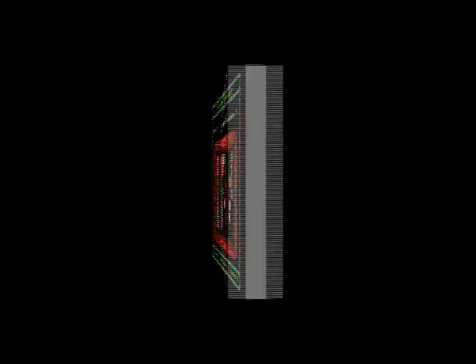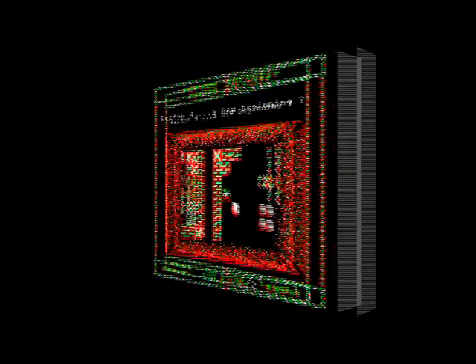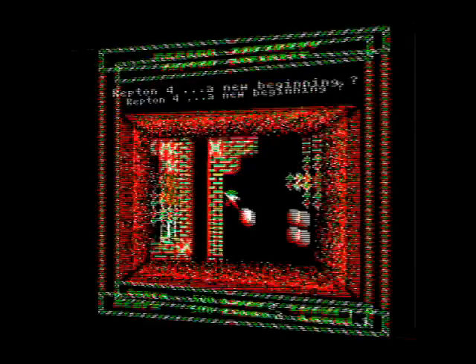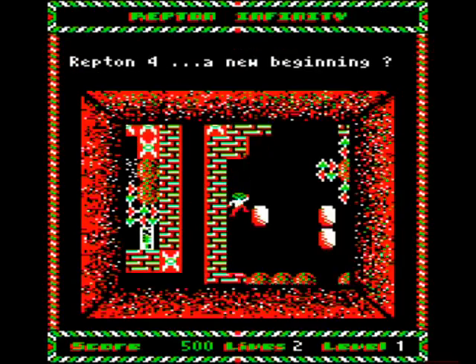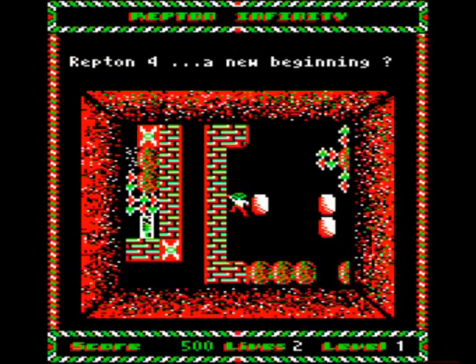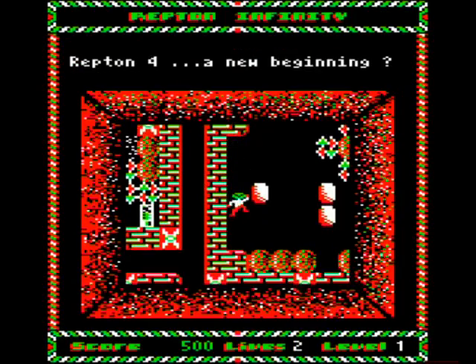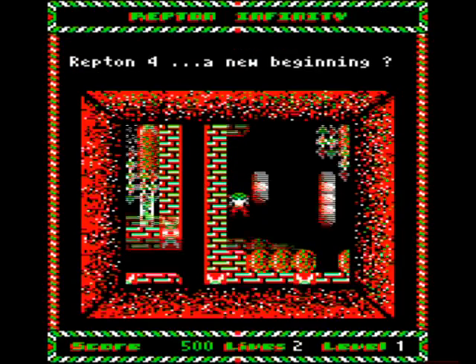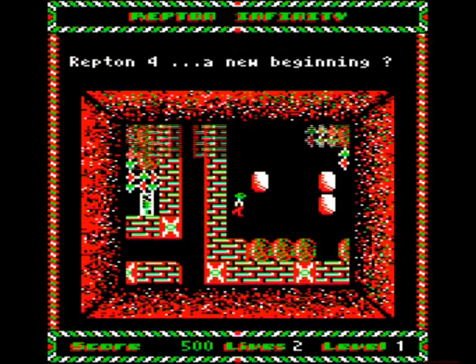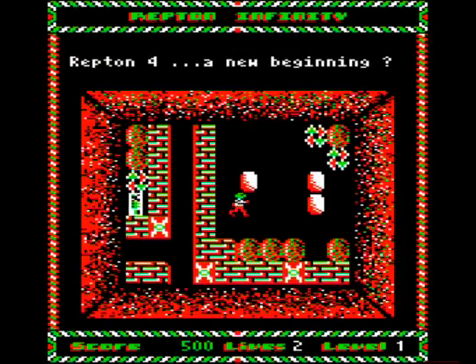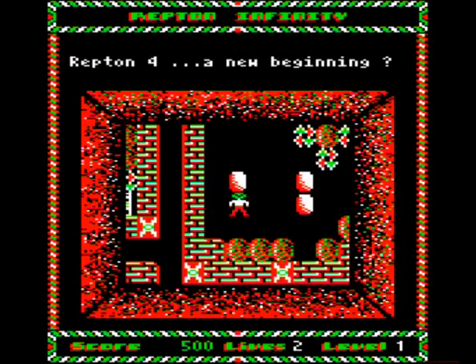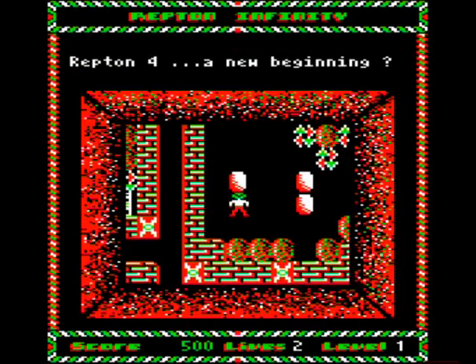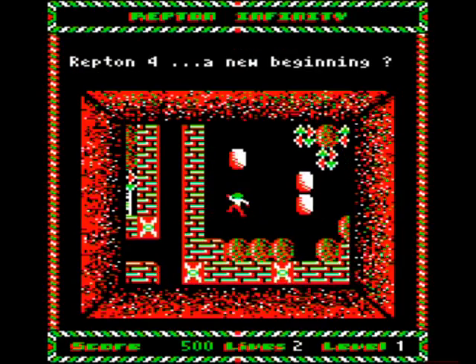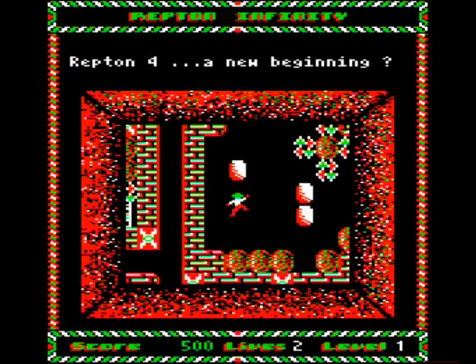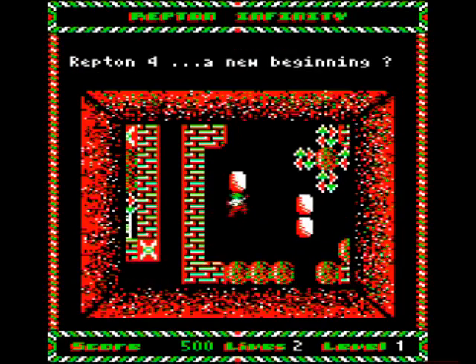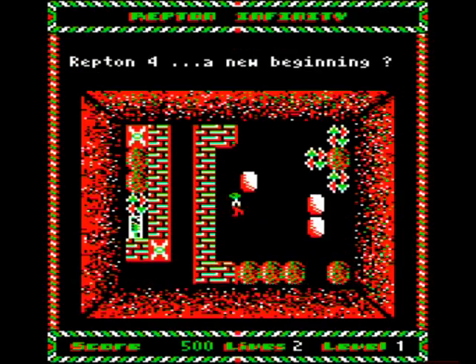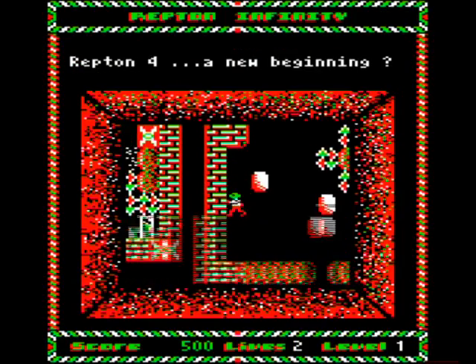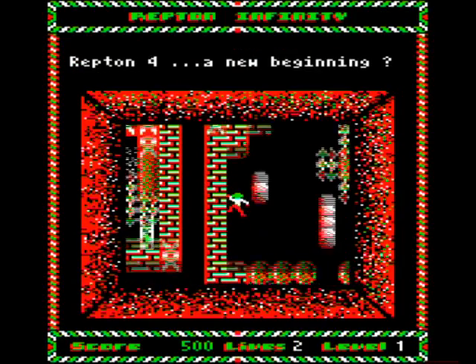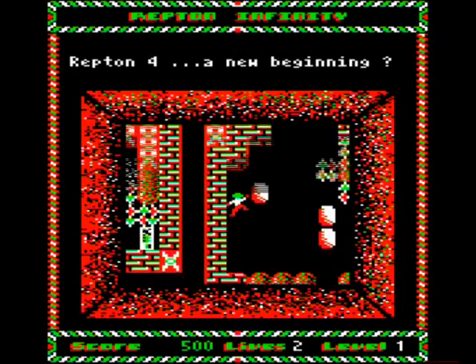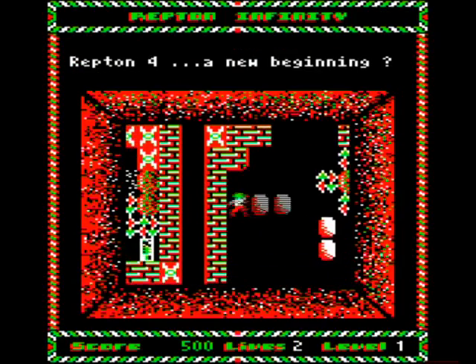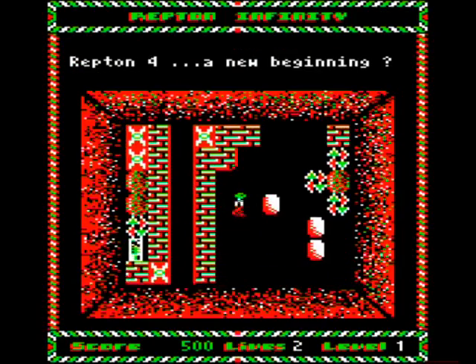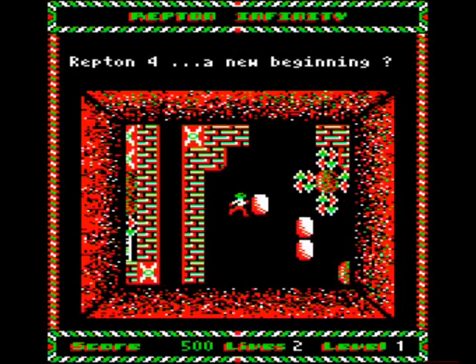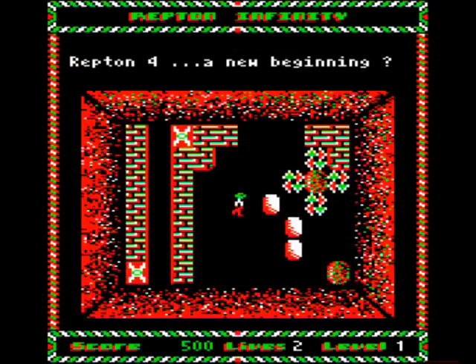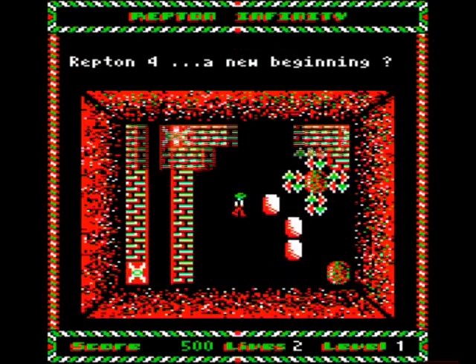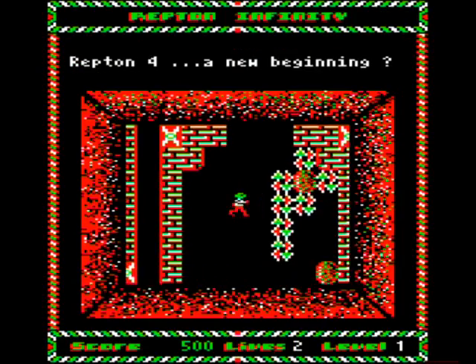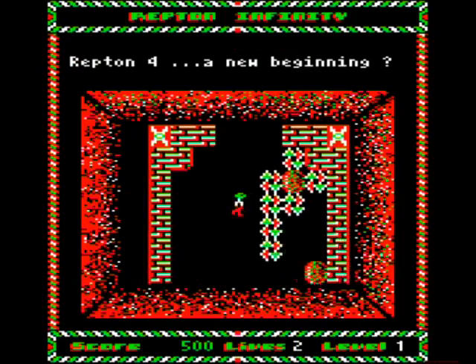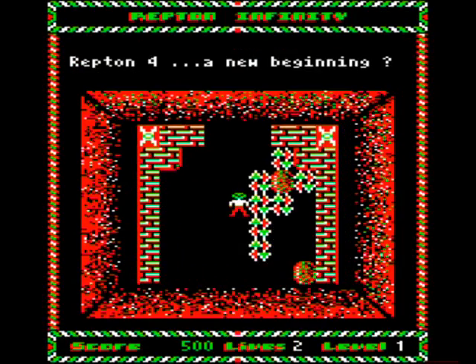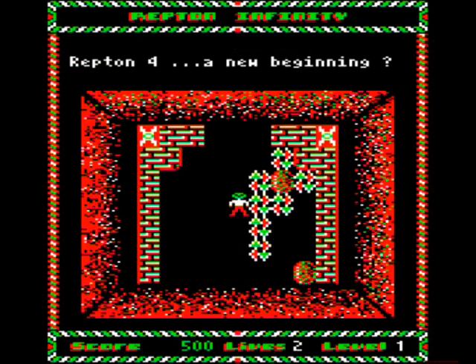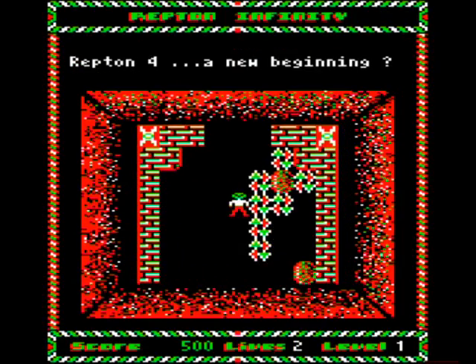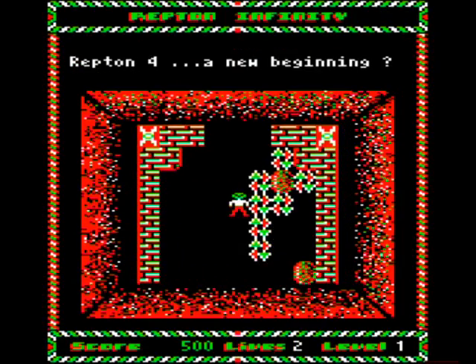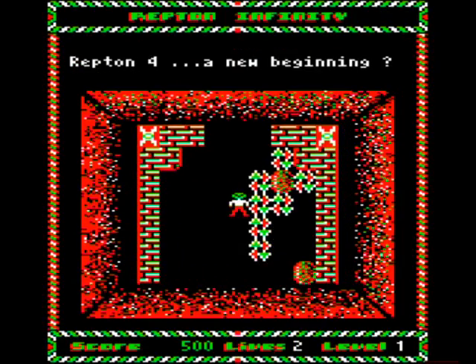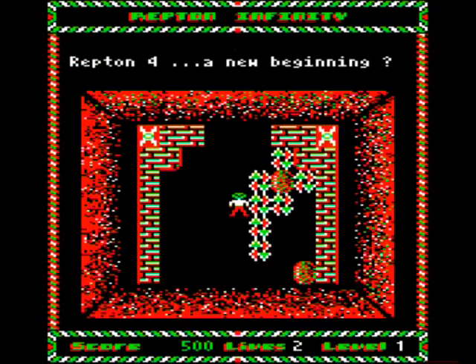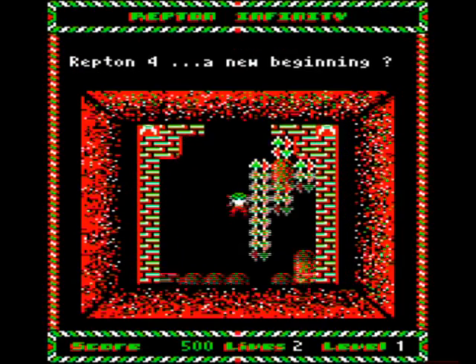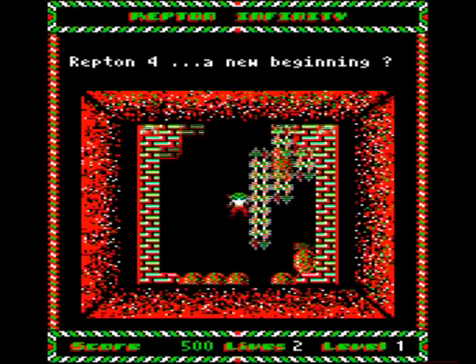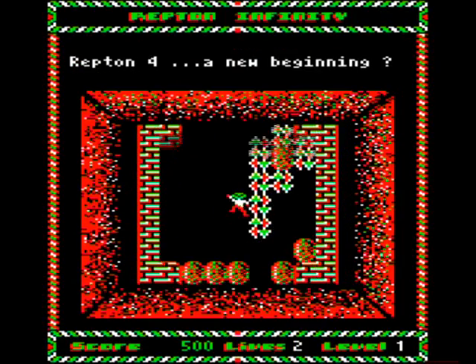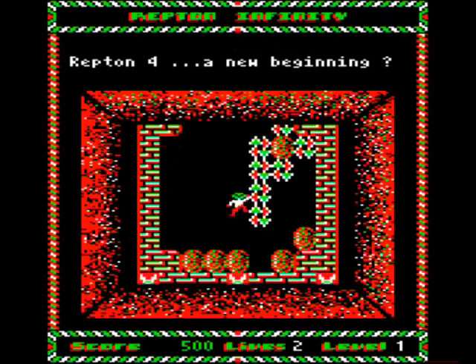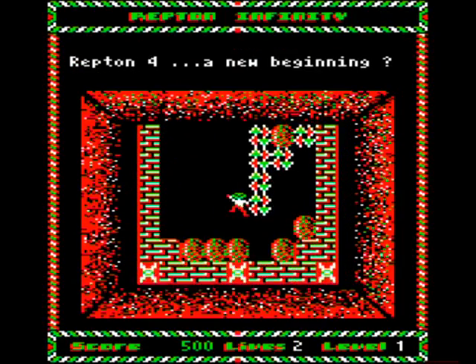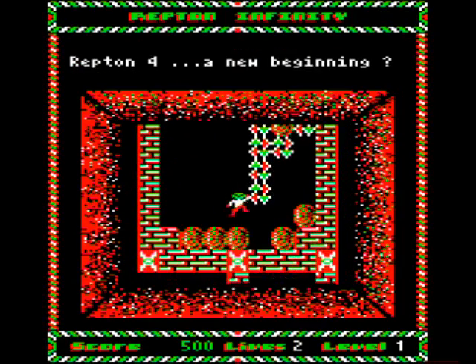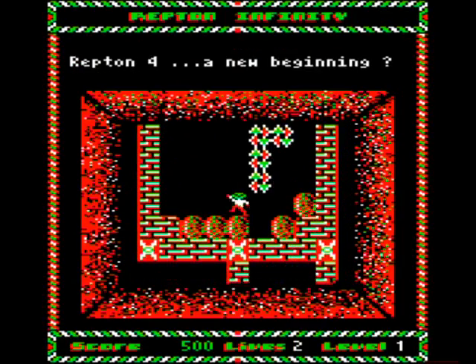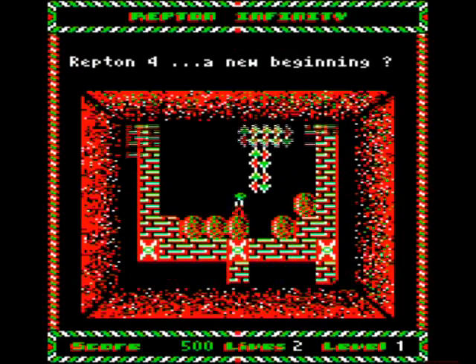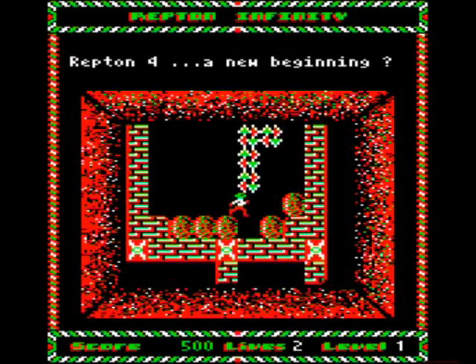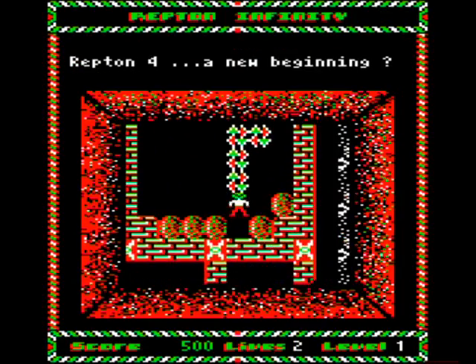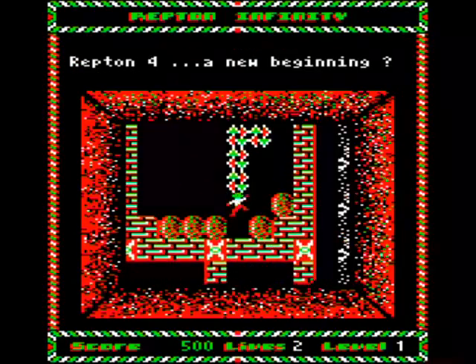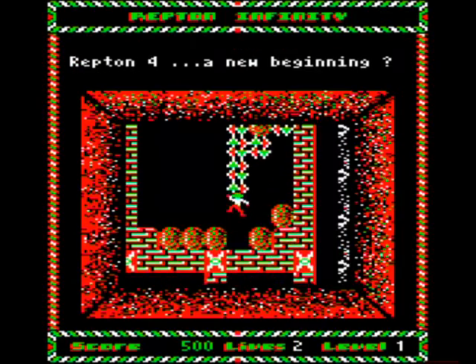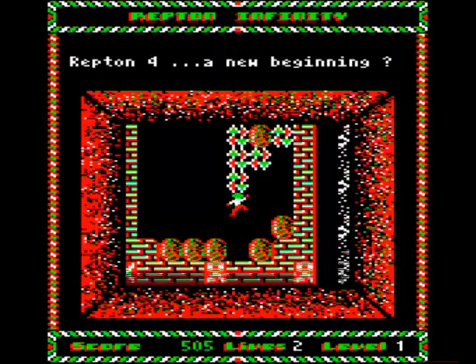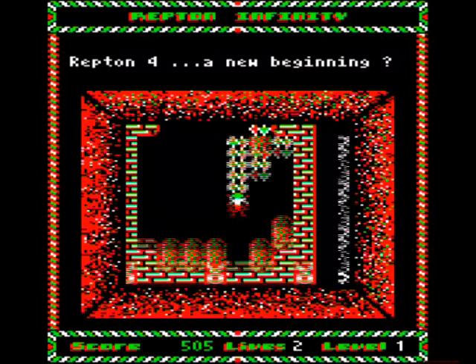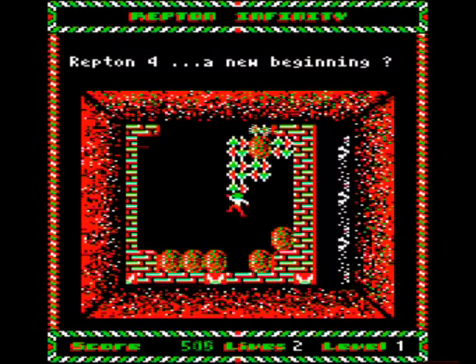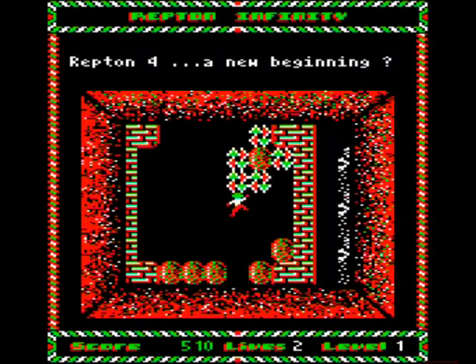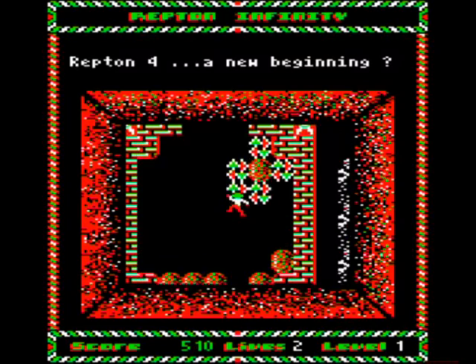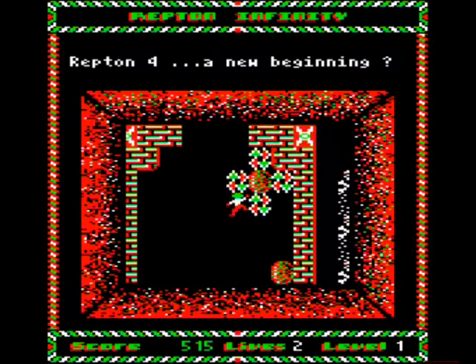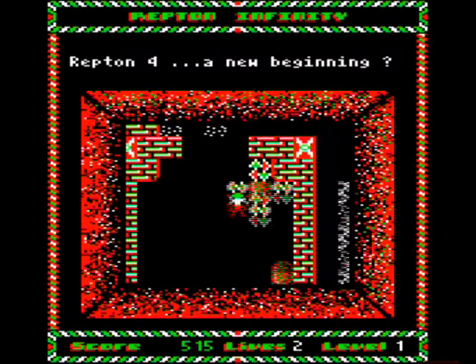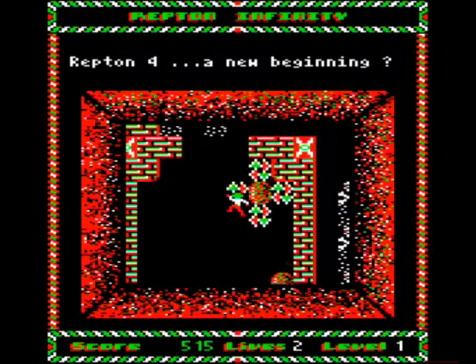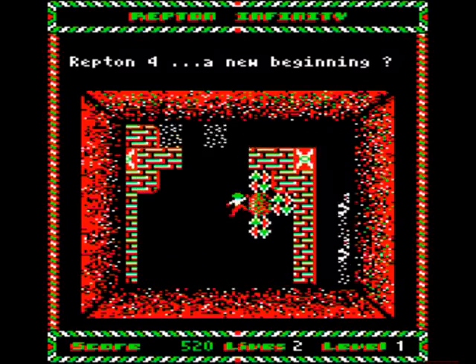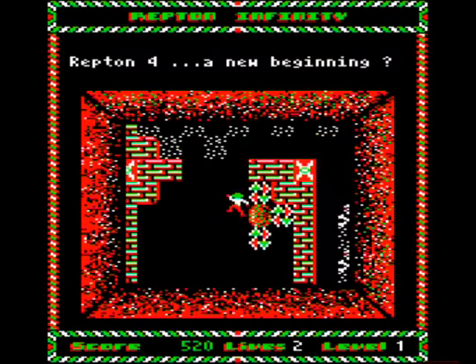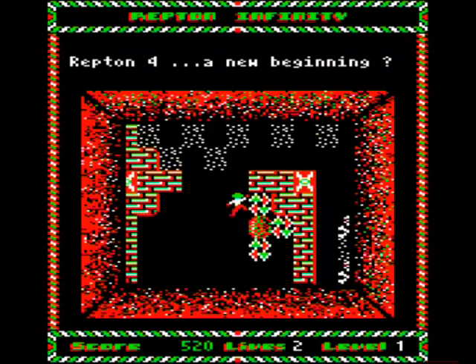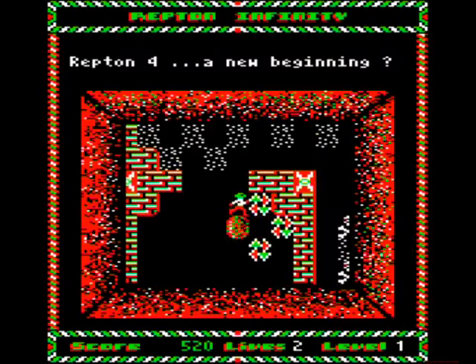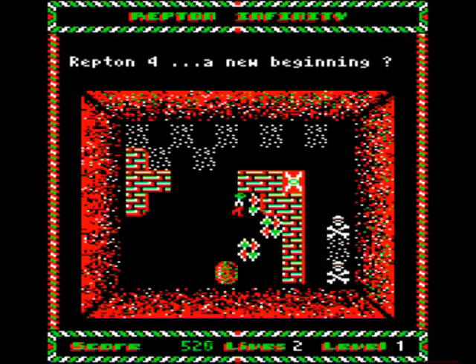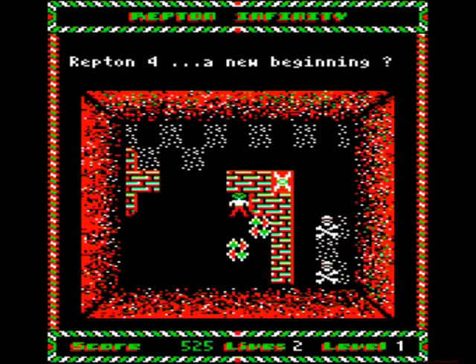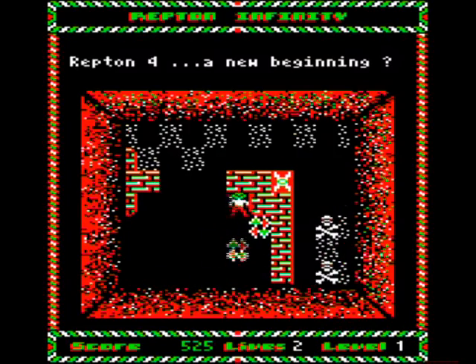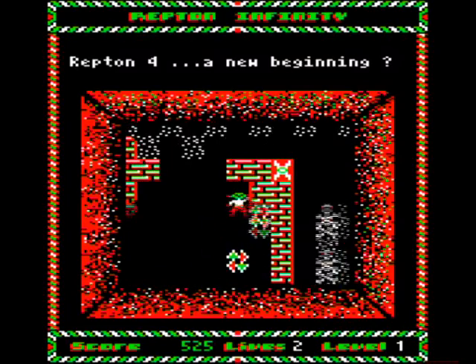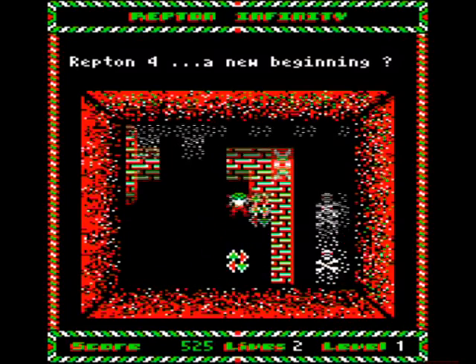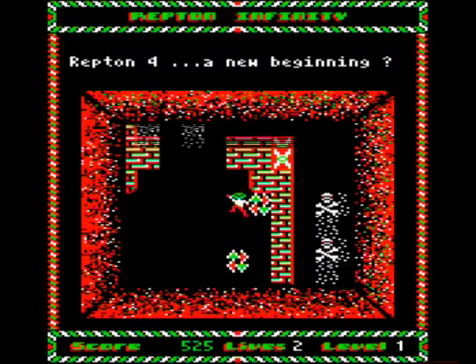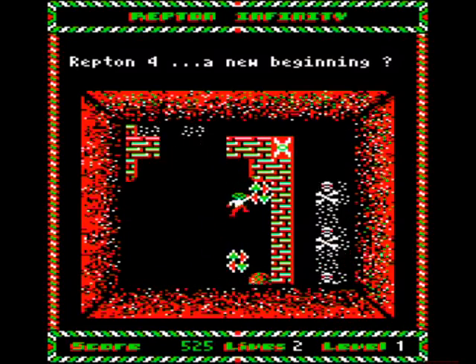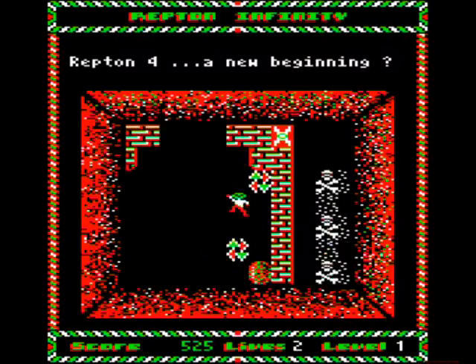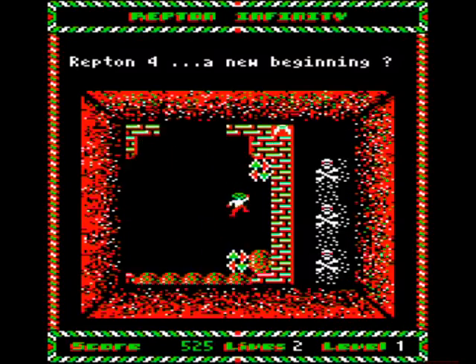Magiblocks need to be arranged in lines of three, and then they transform into more jewels. This is pretty easy to grasp as a concept.